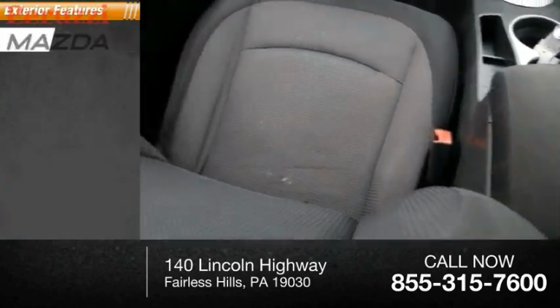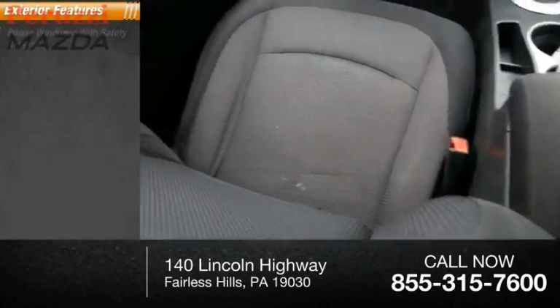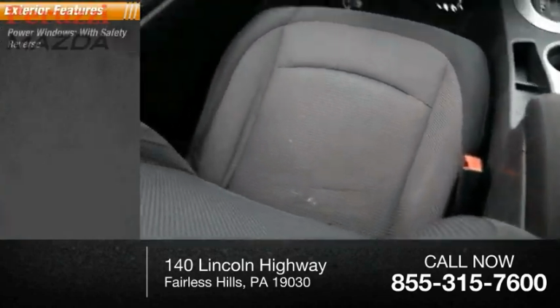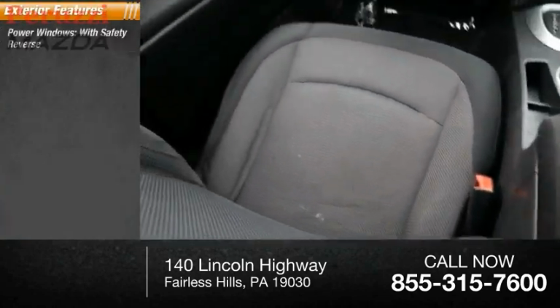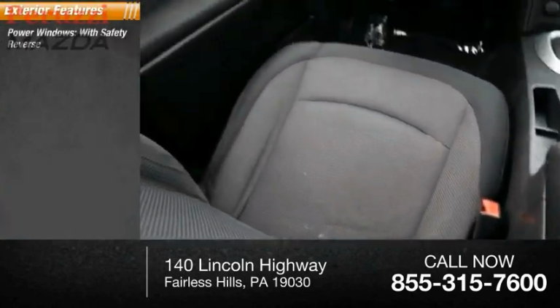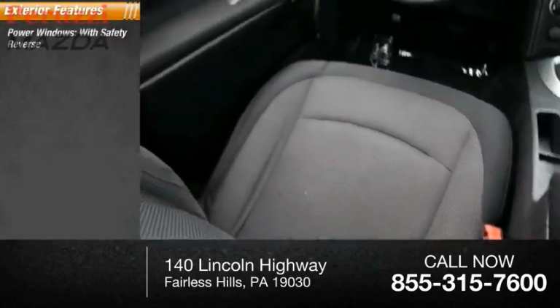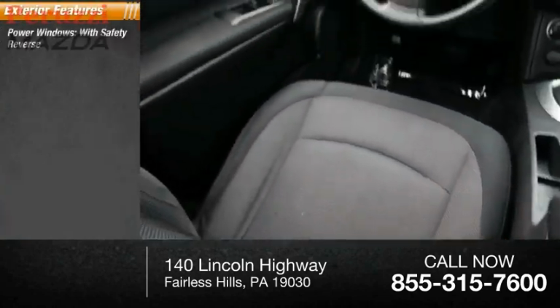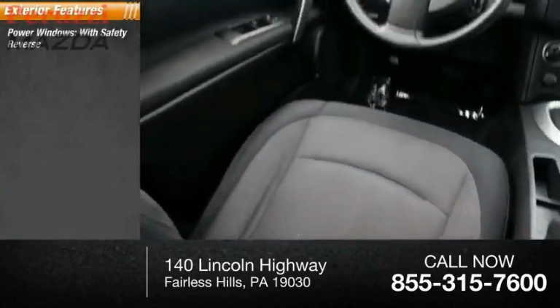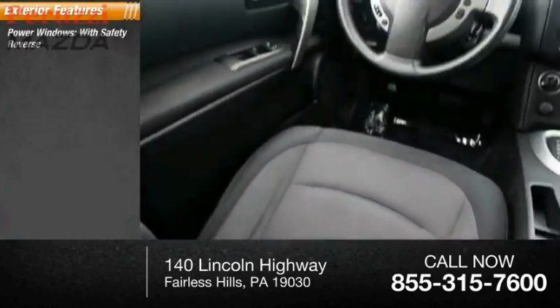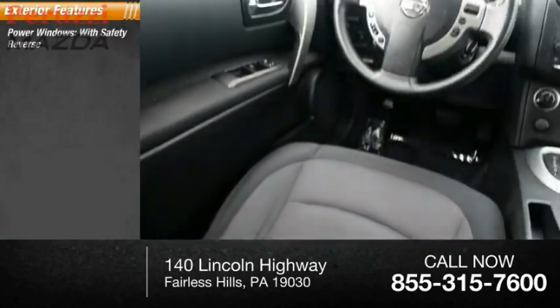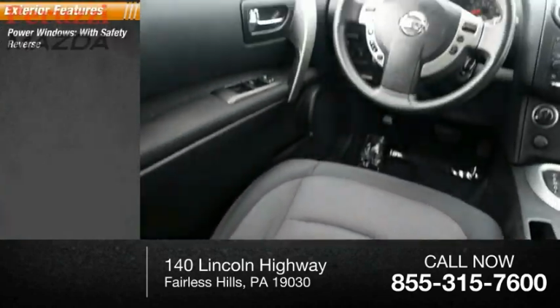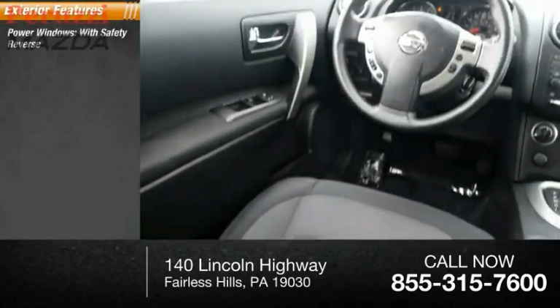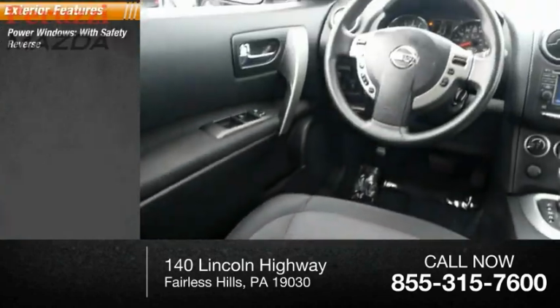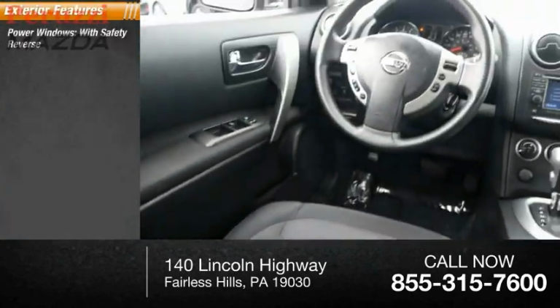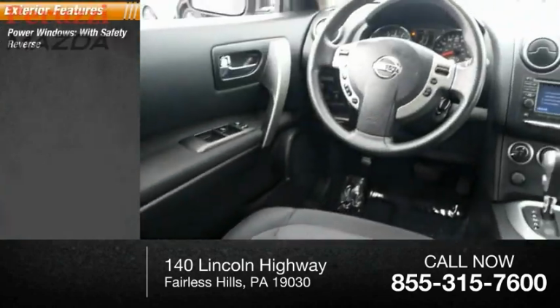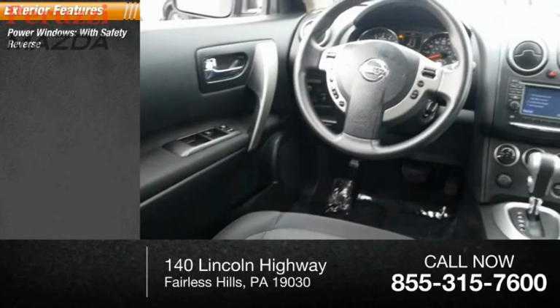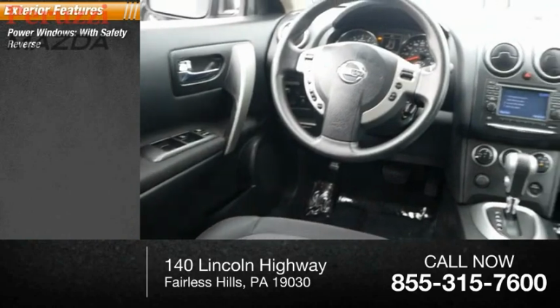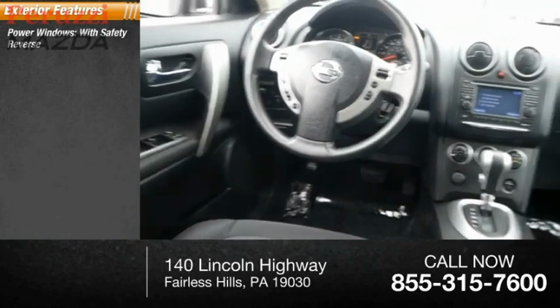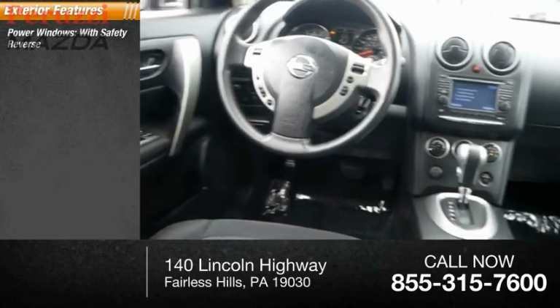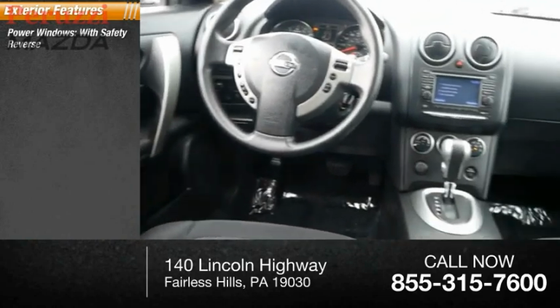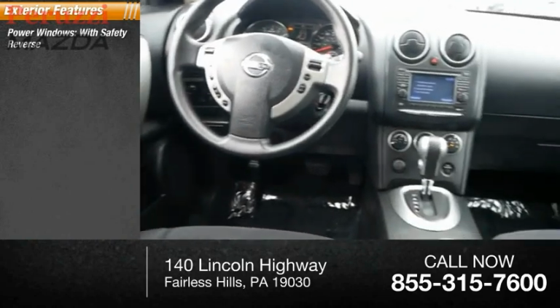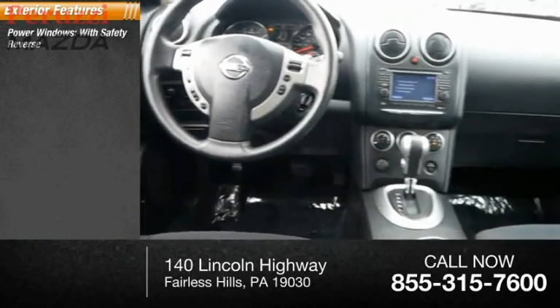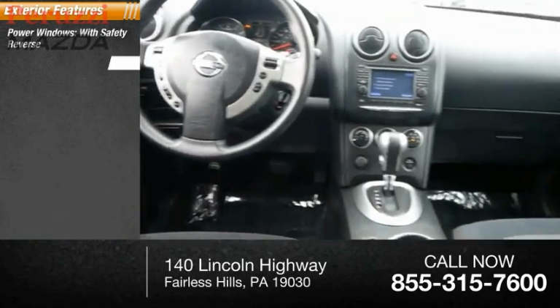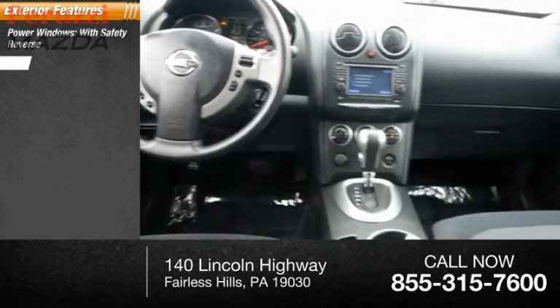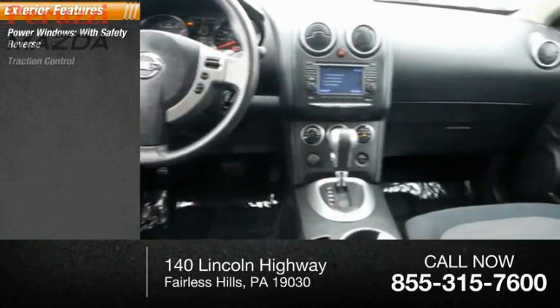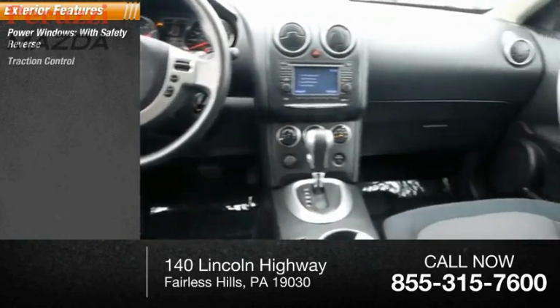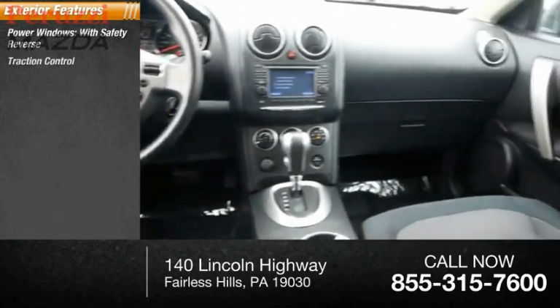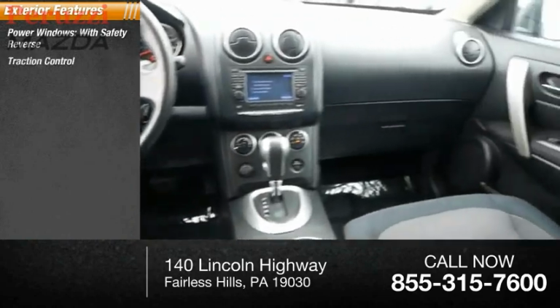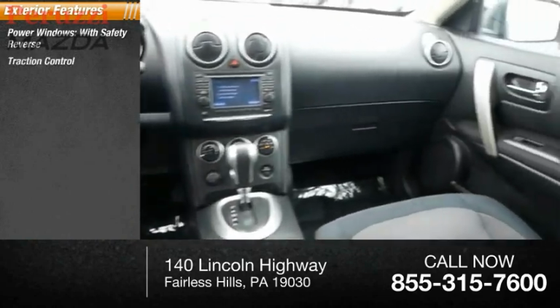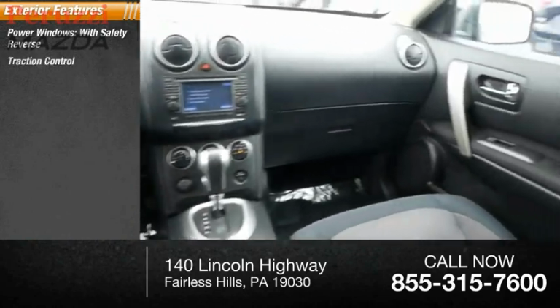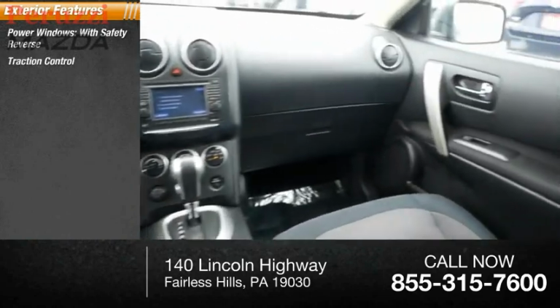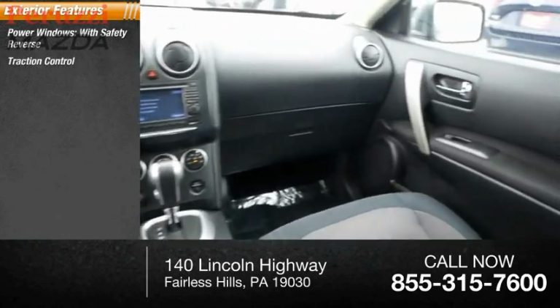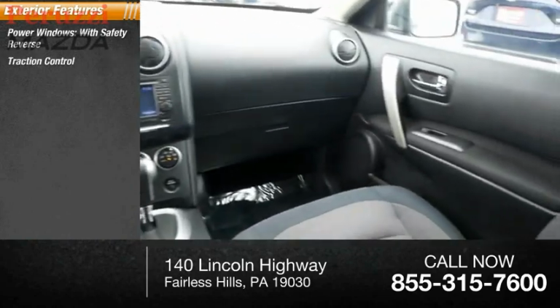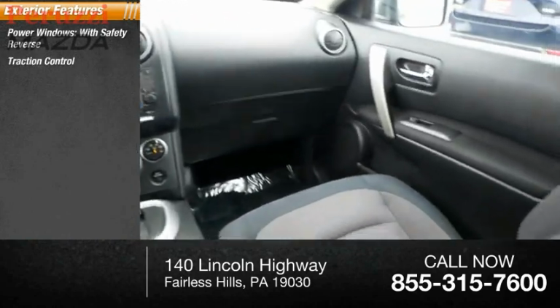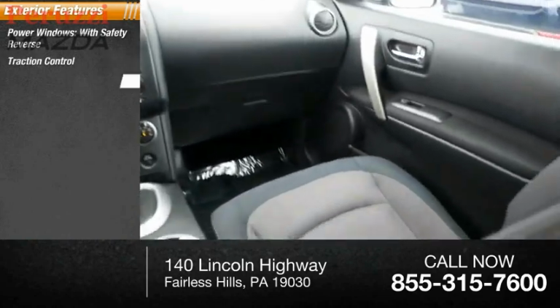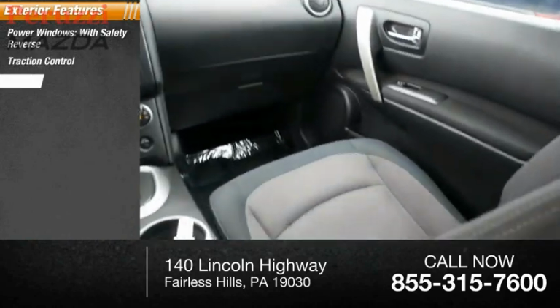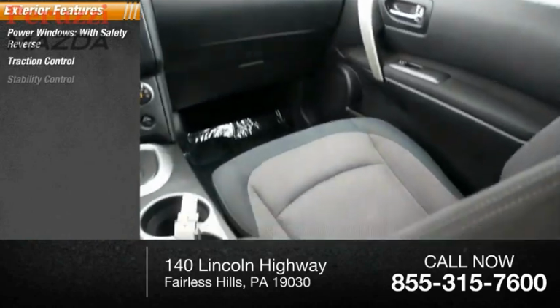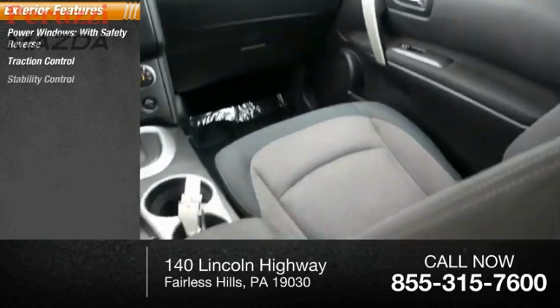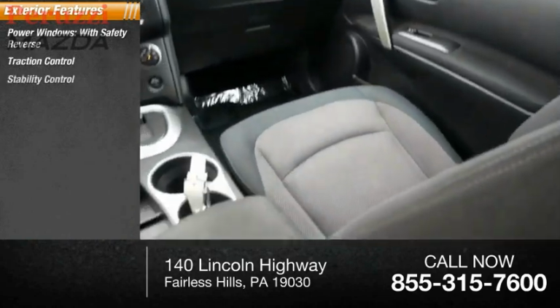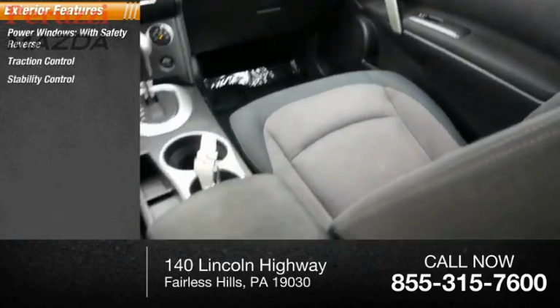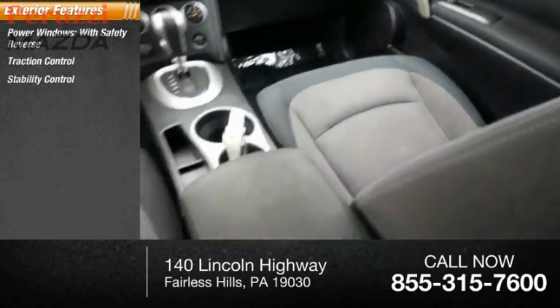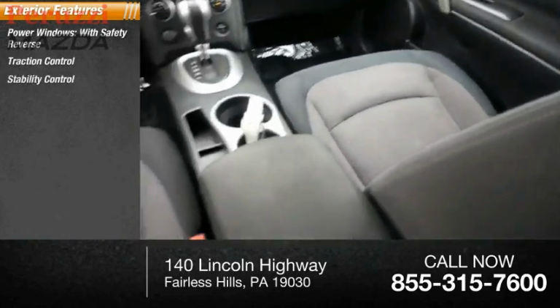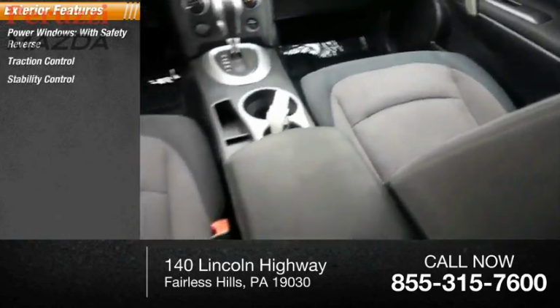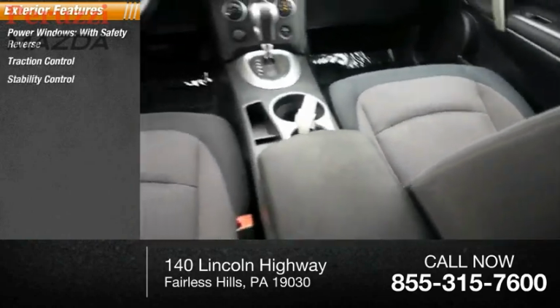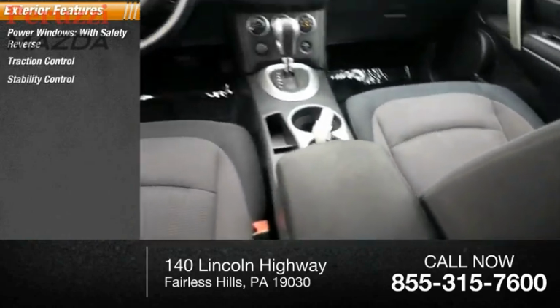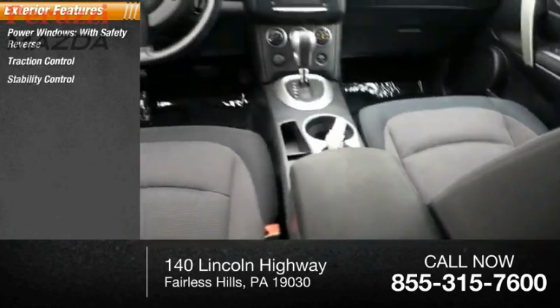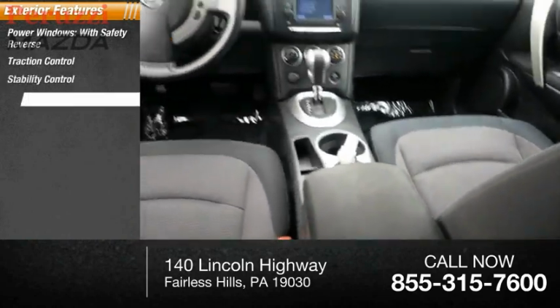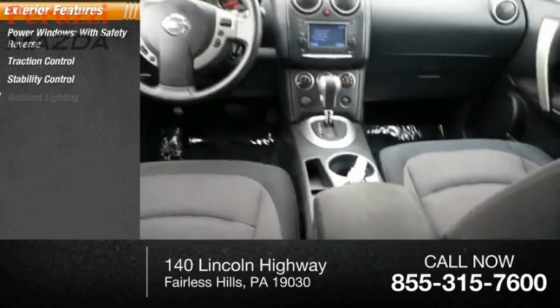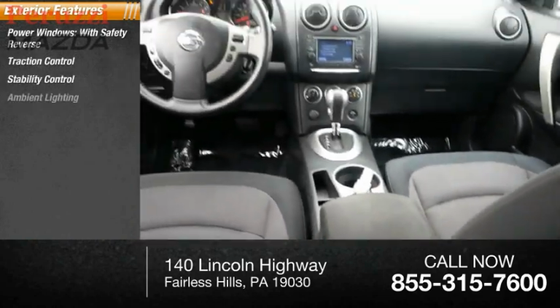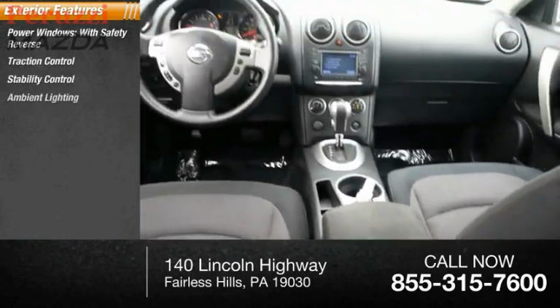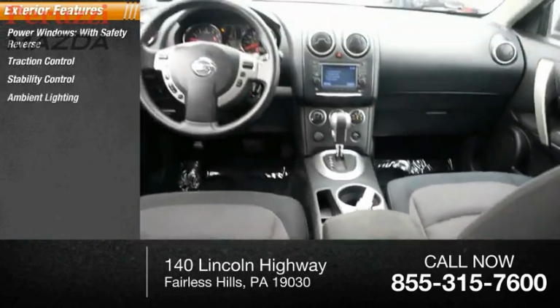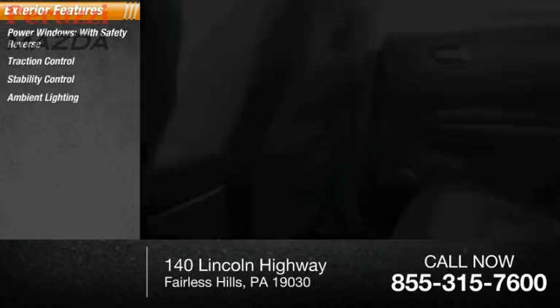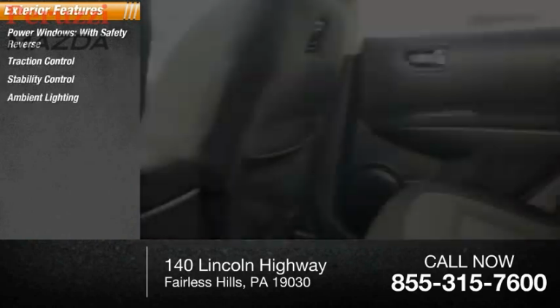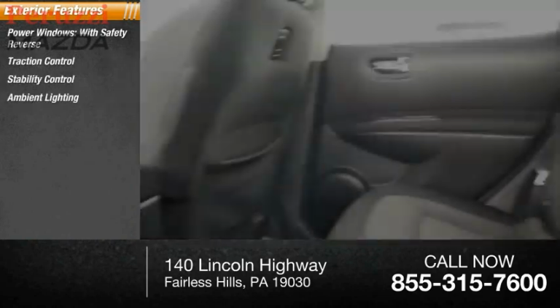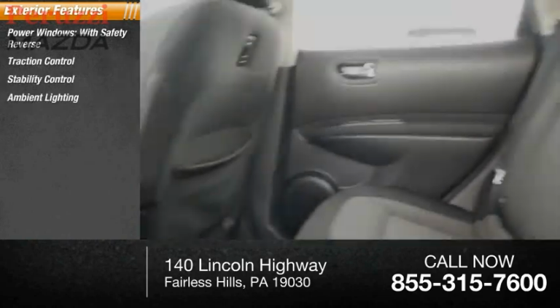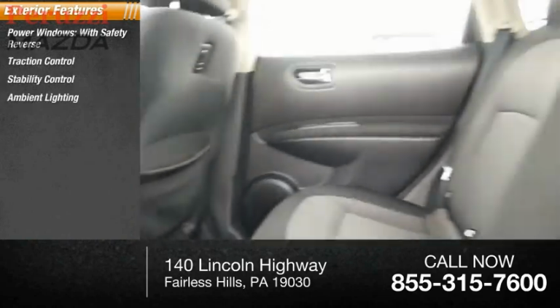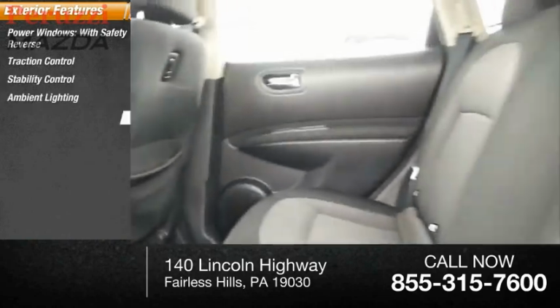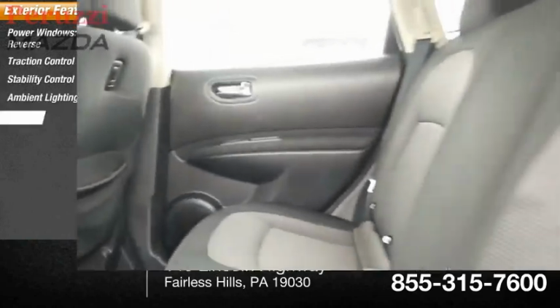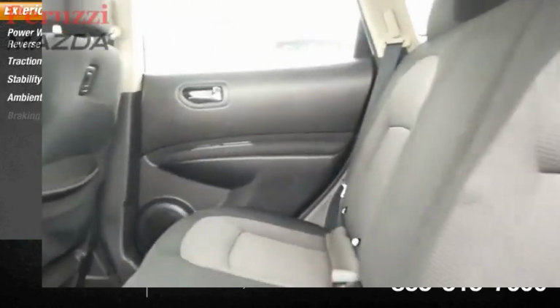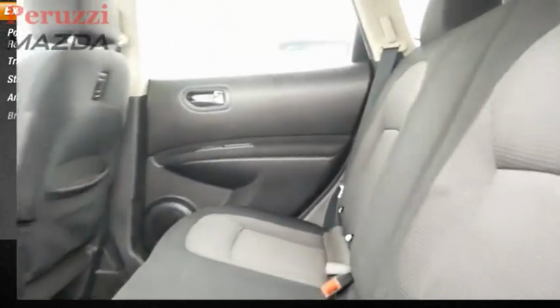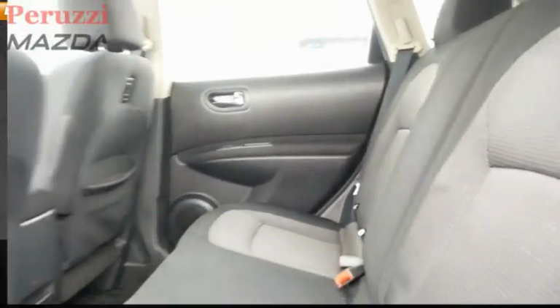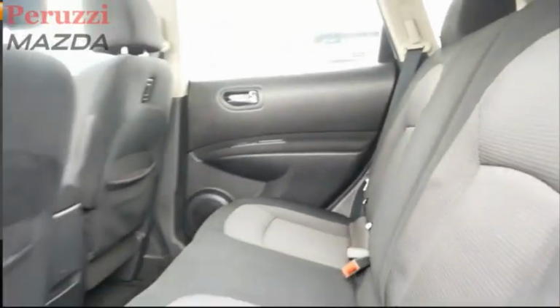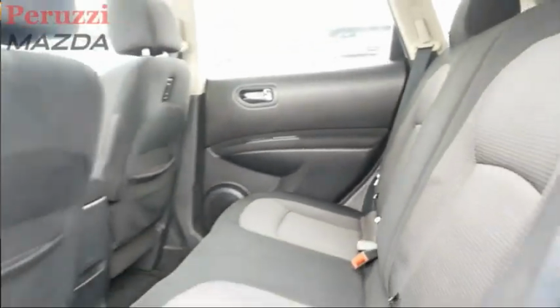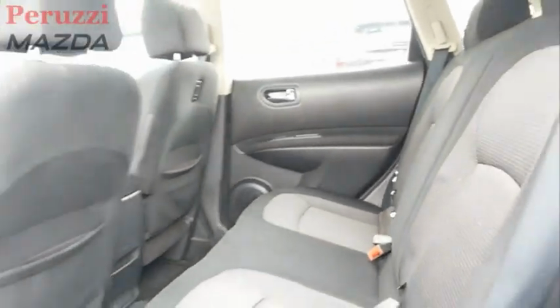Power windows with safety reverse, traction control, stability control, ambient lighting, braking assist.